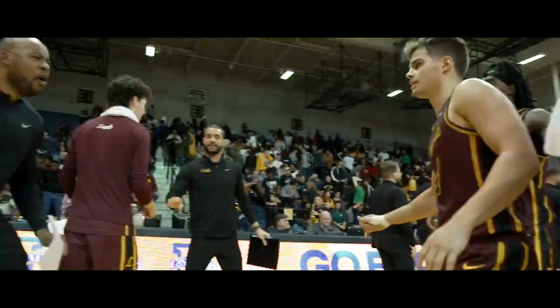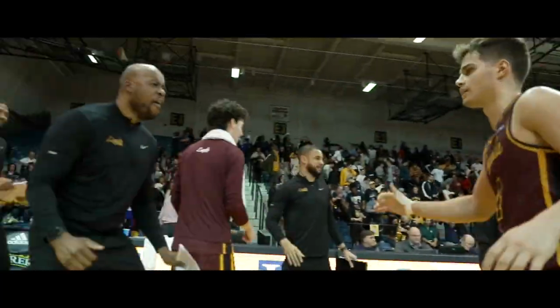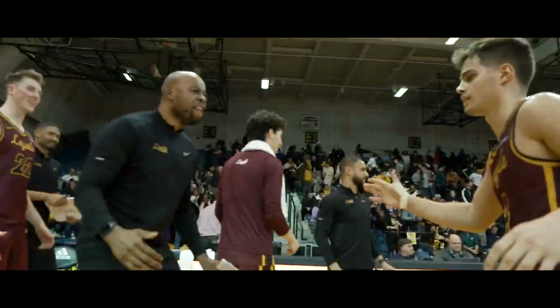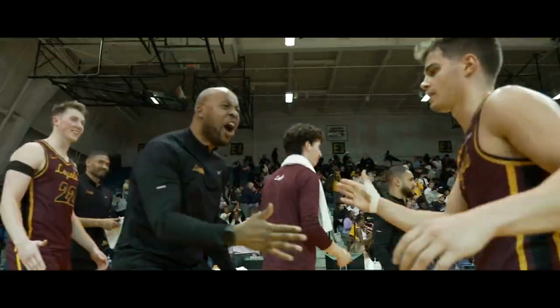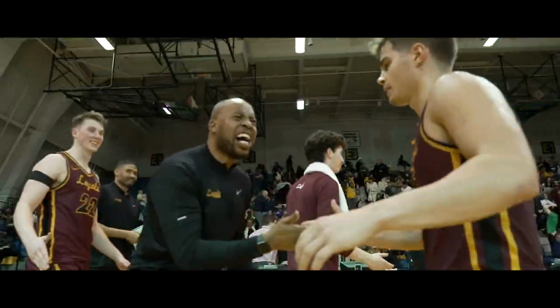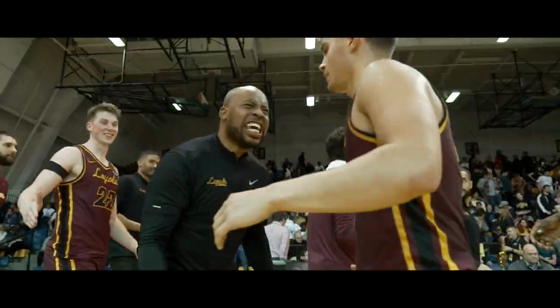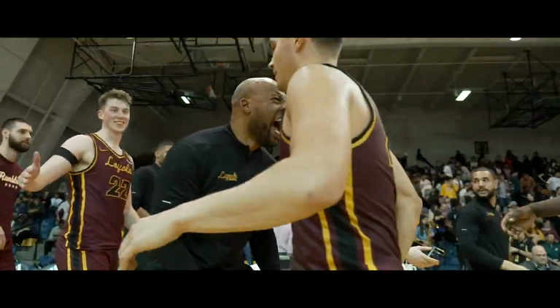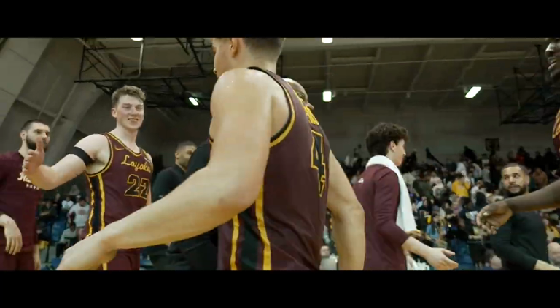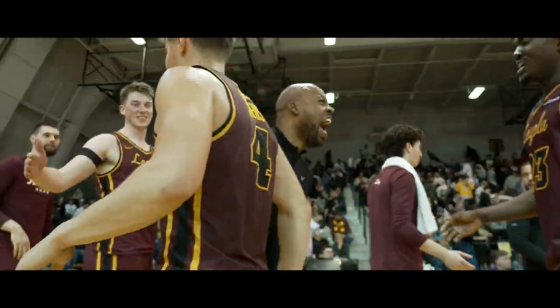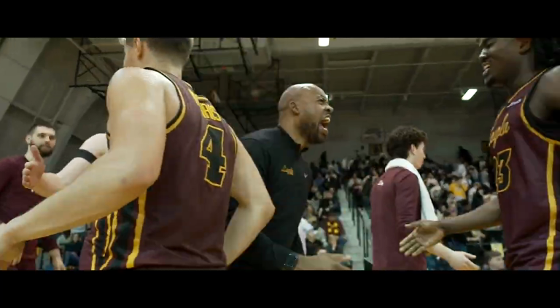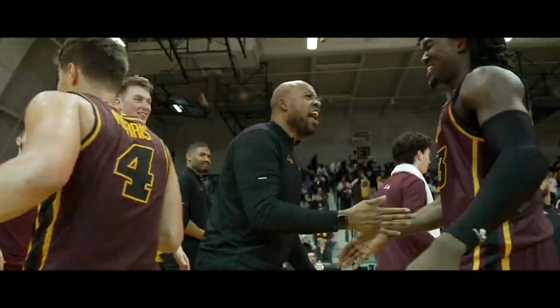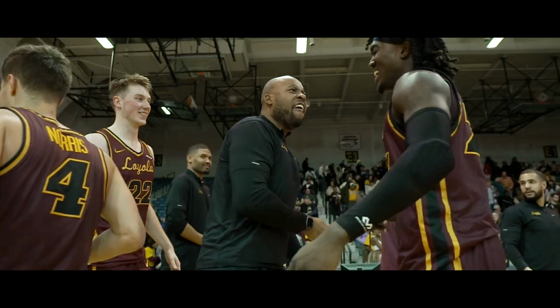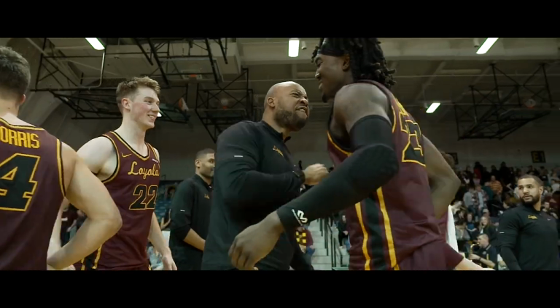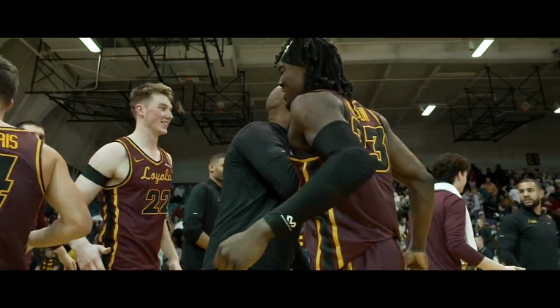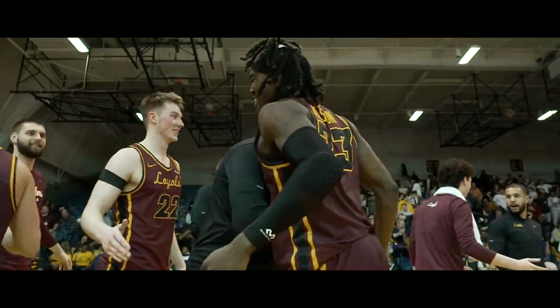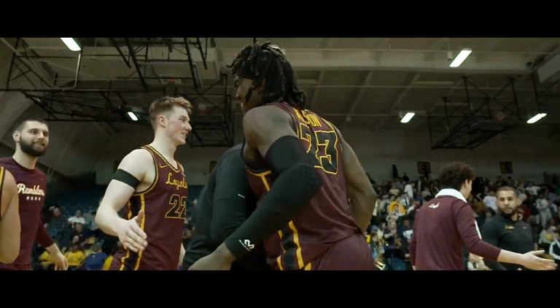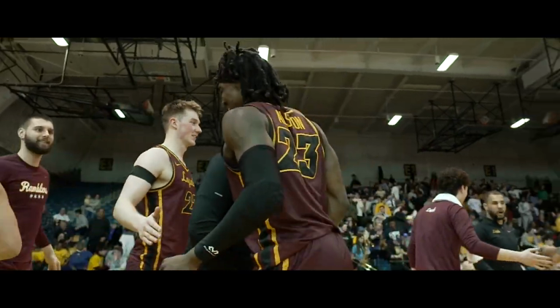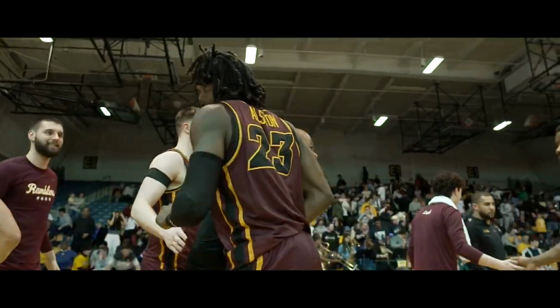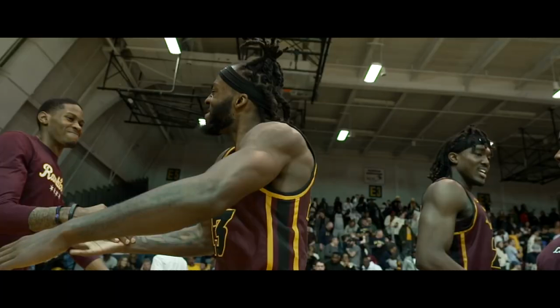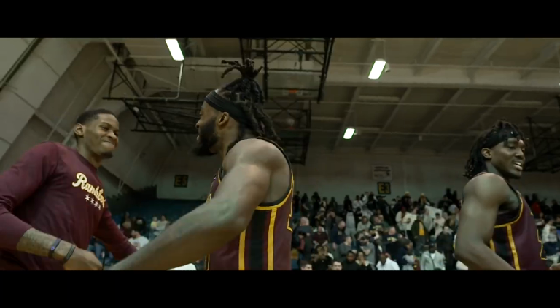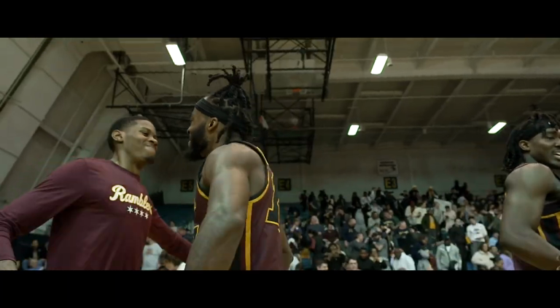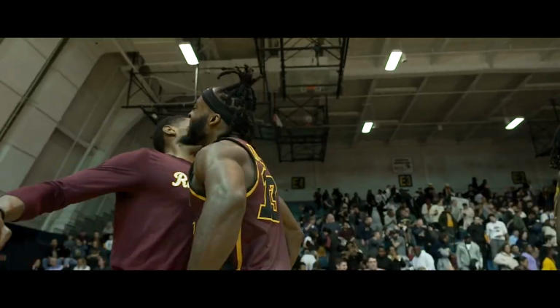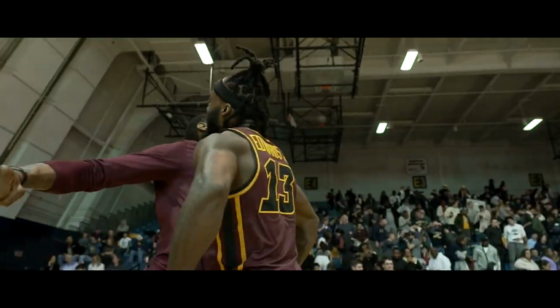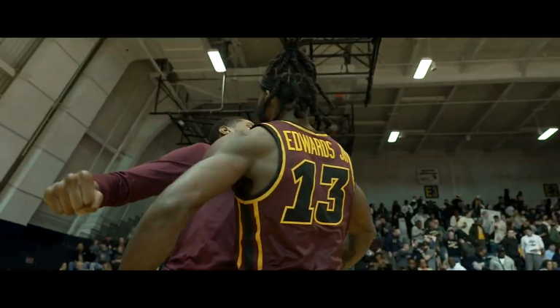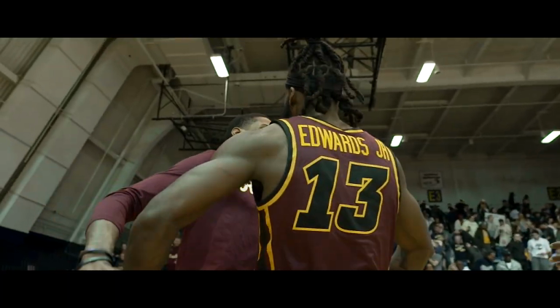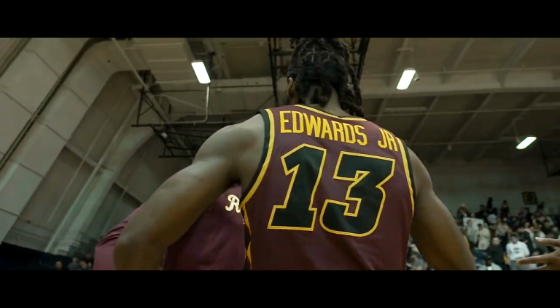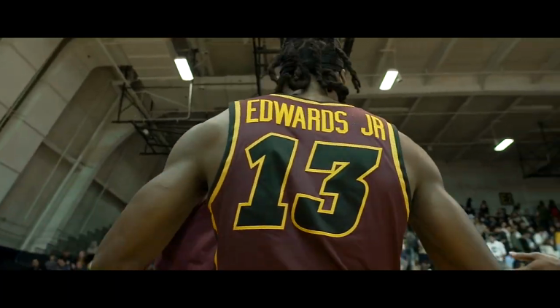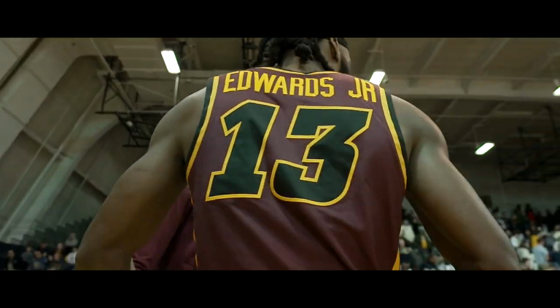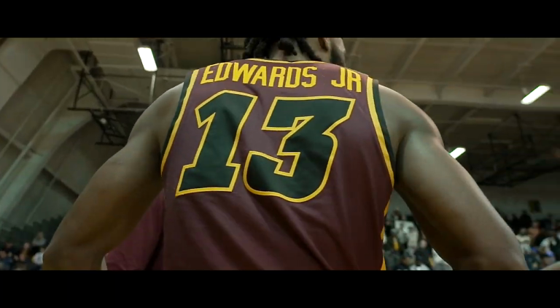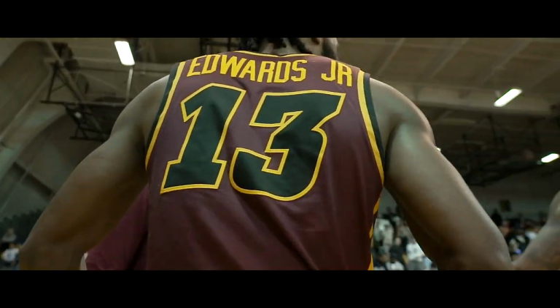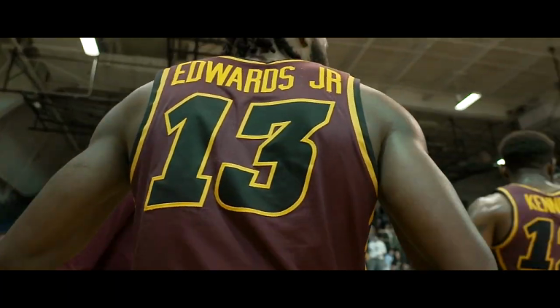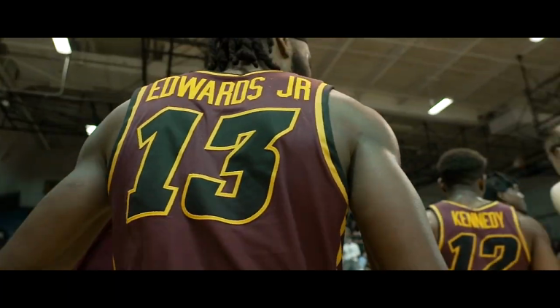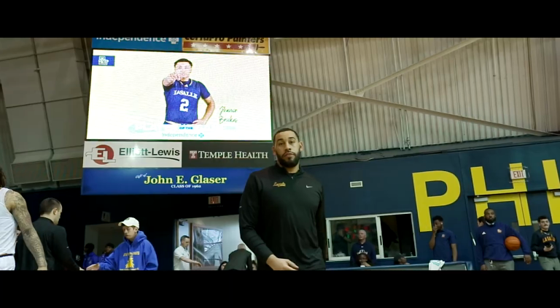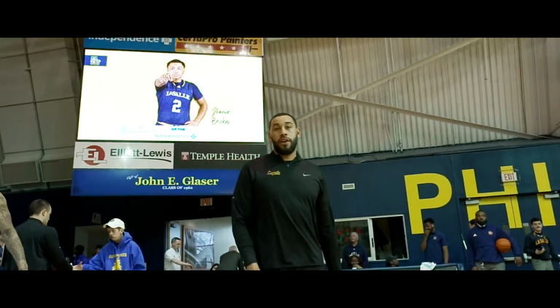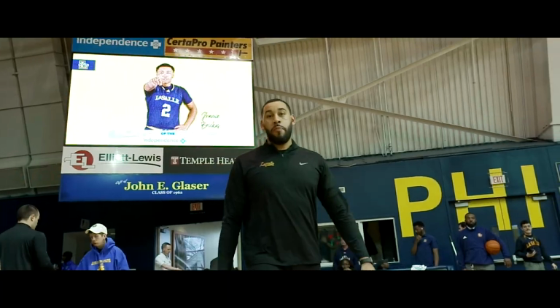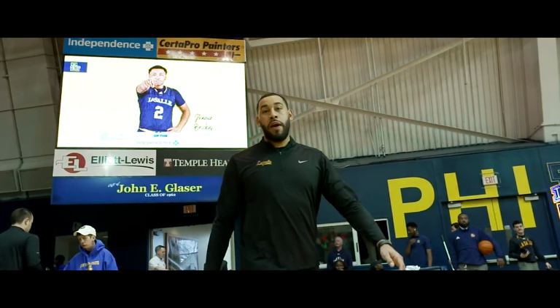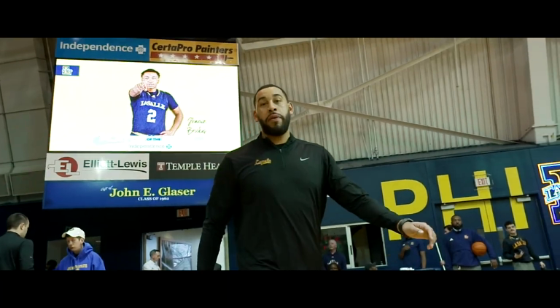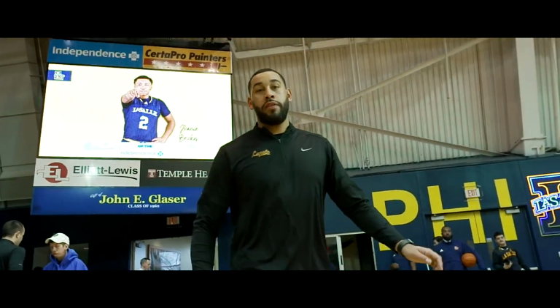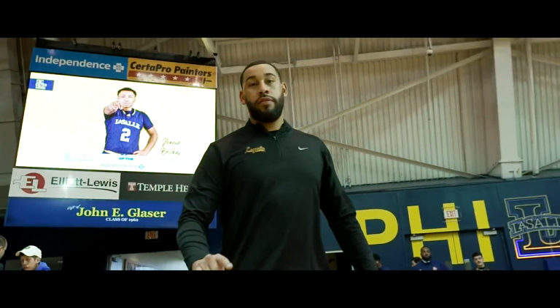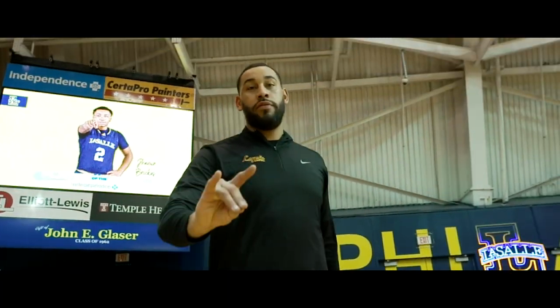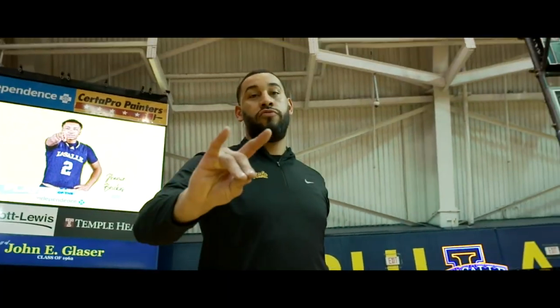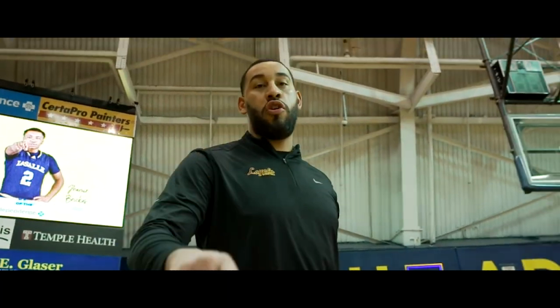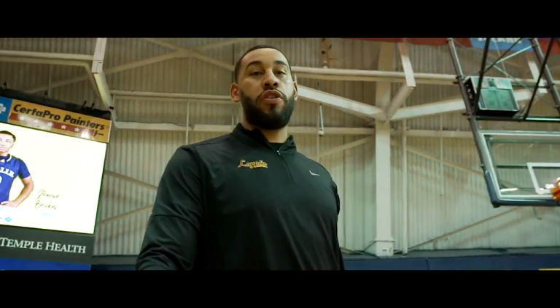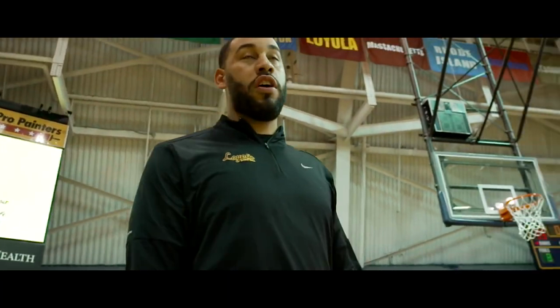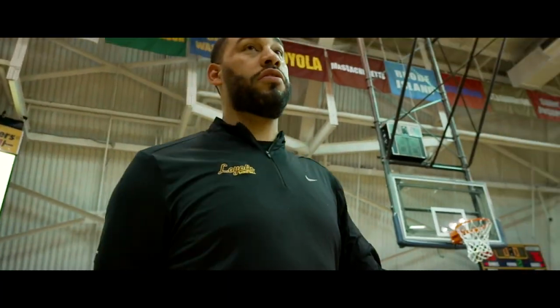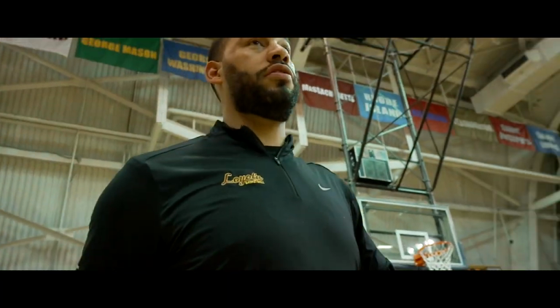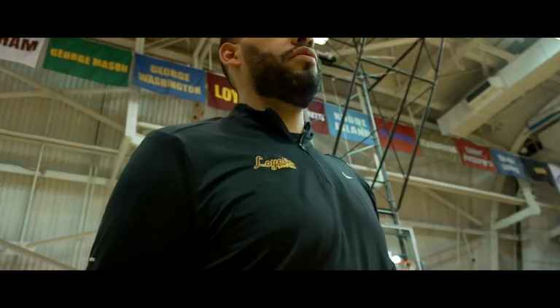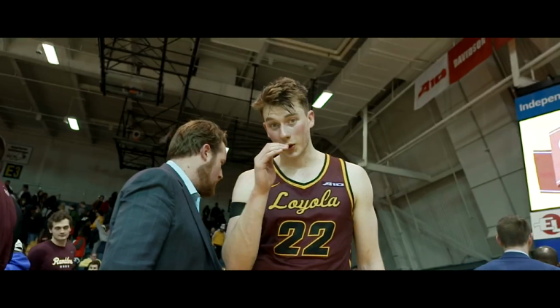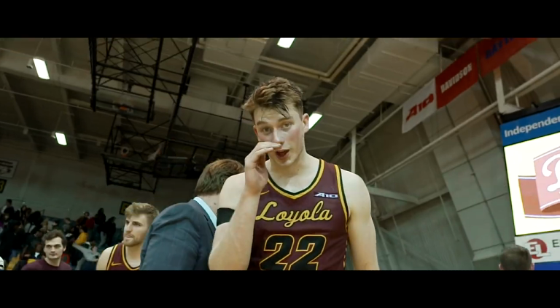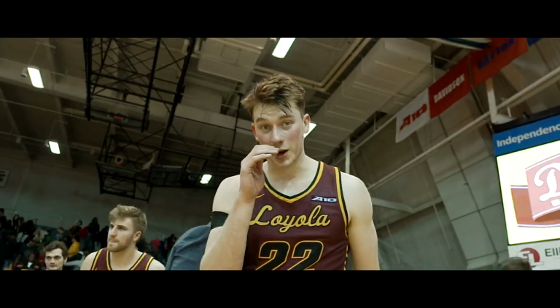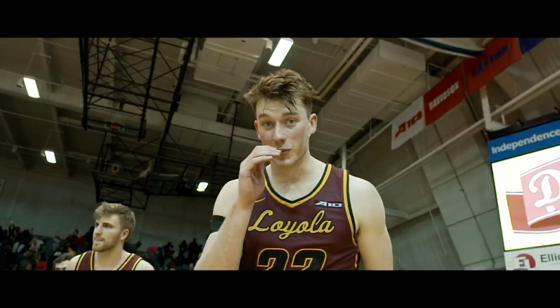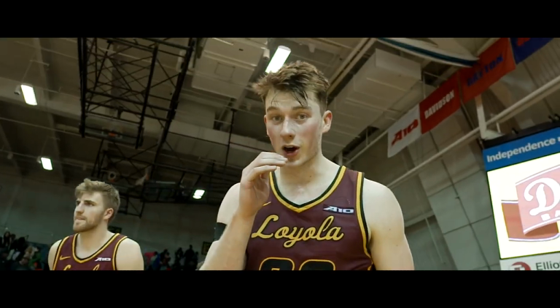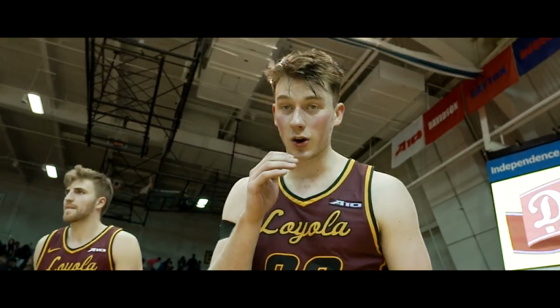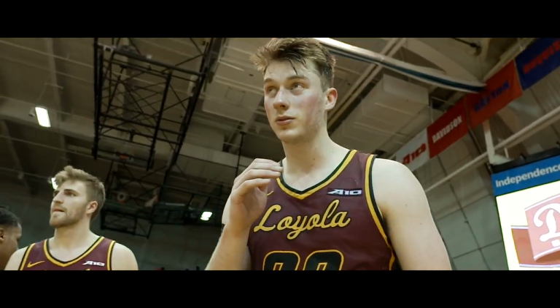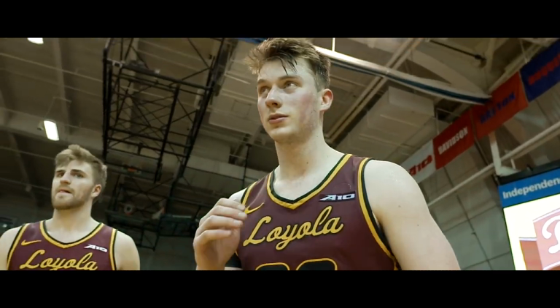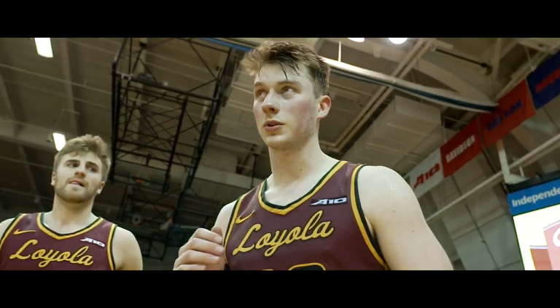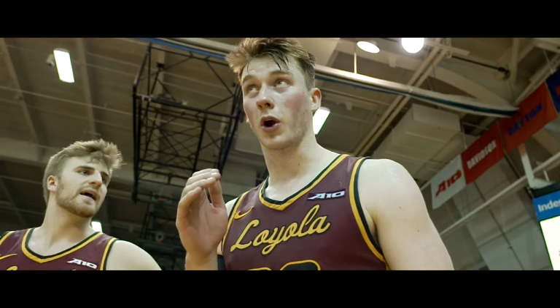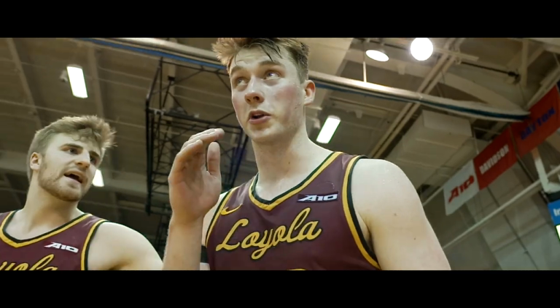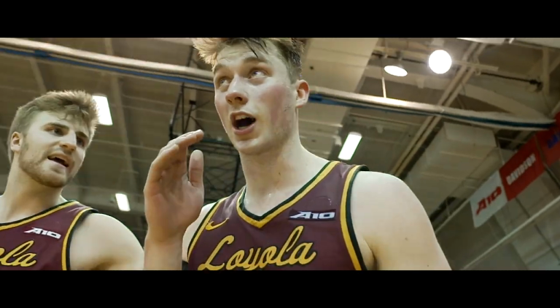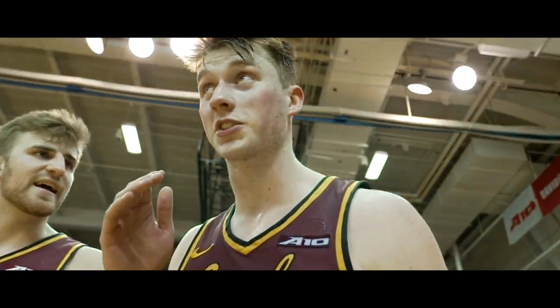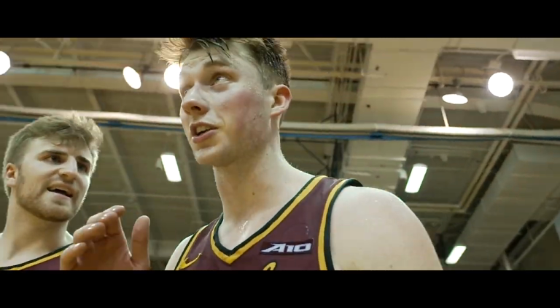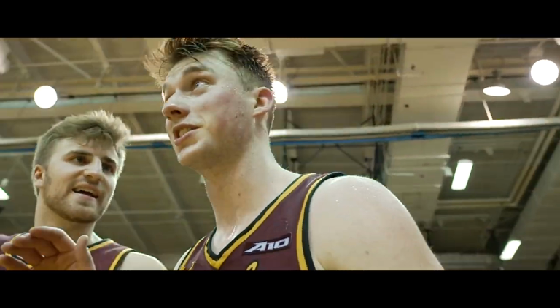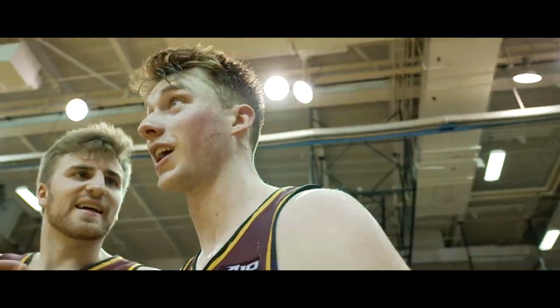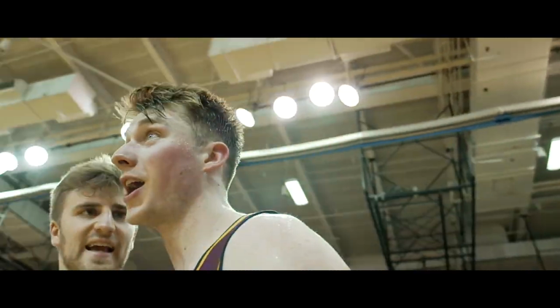And the Ramblers beat La Salle this afternoon.